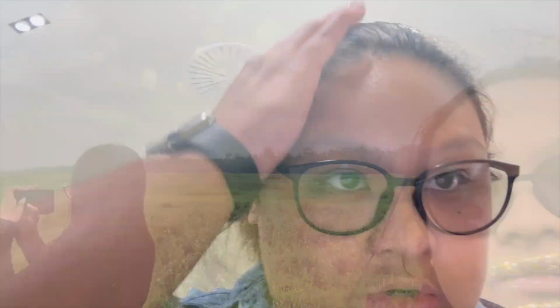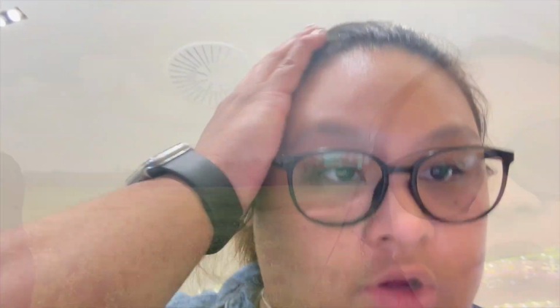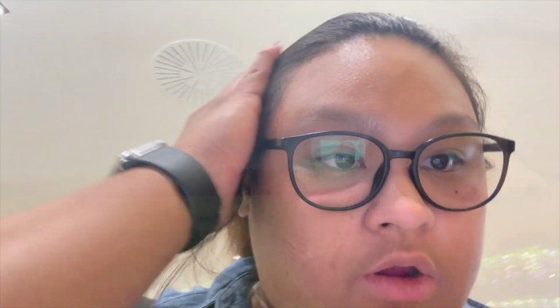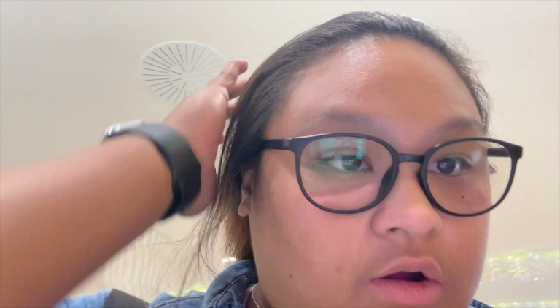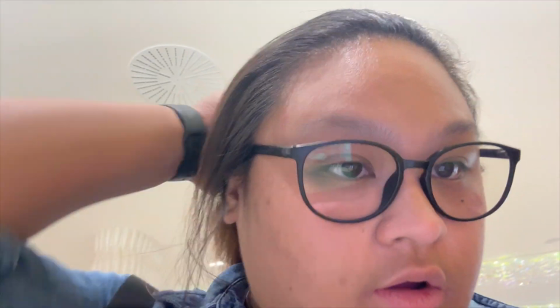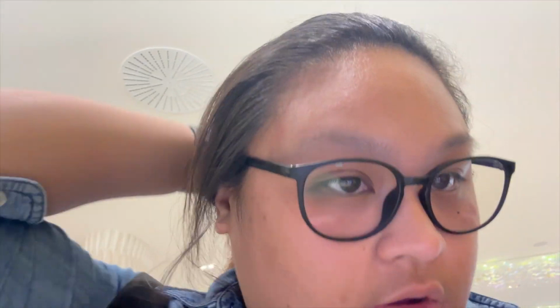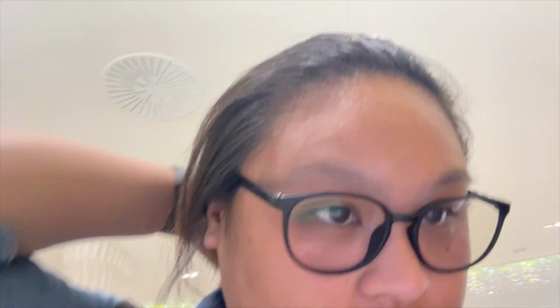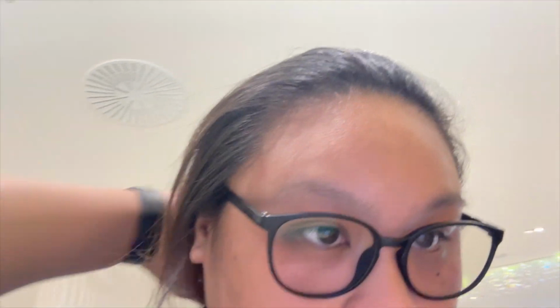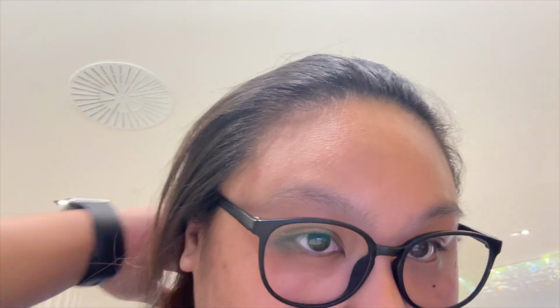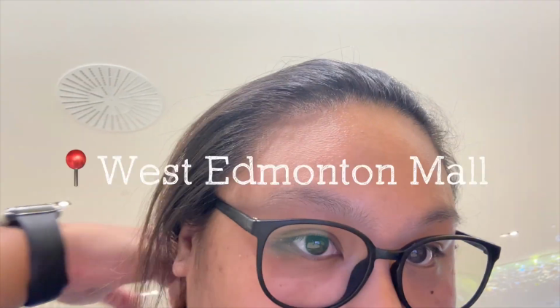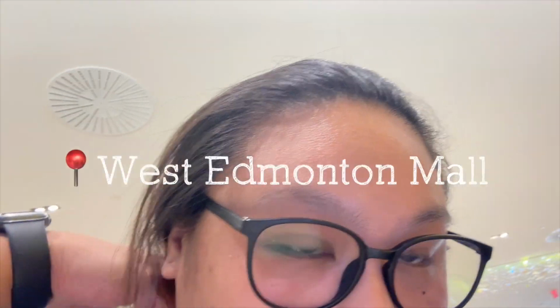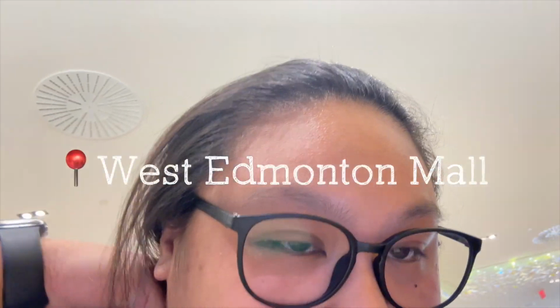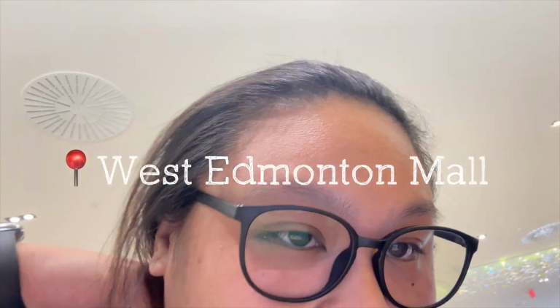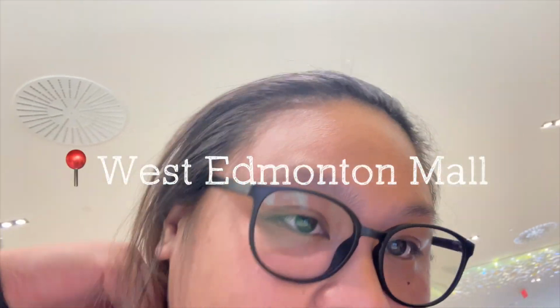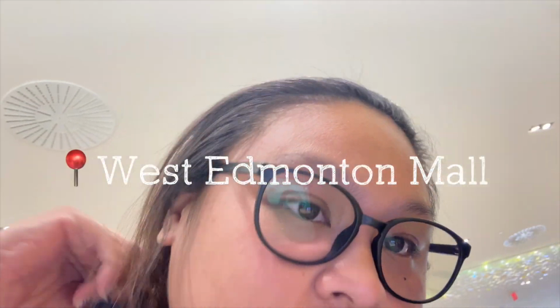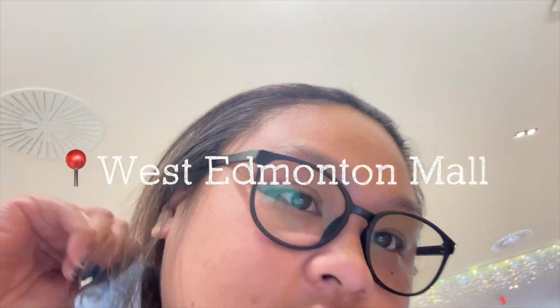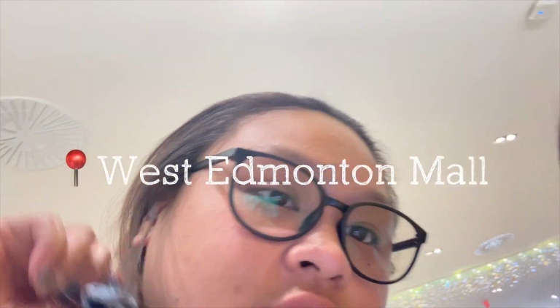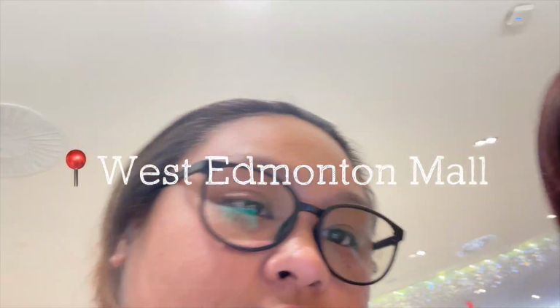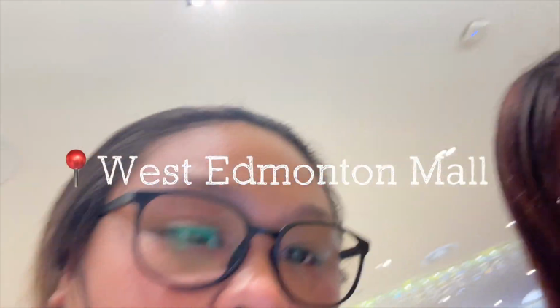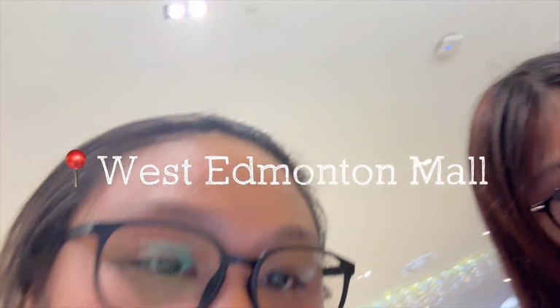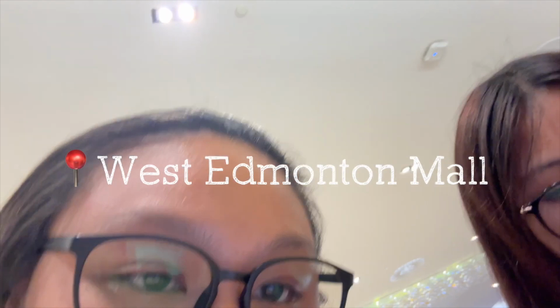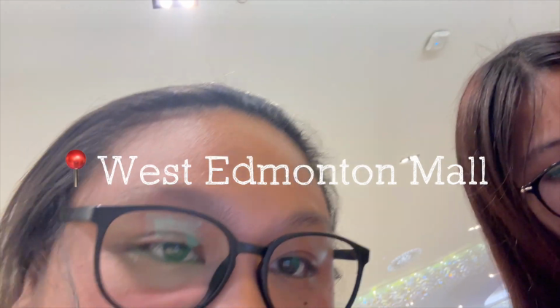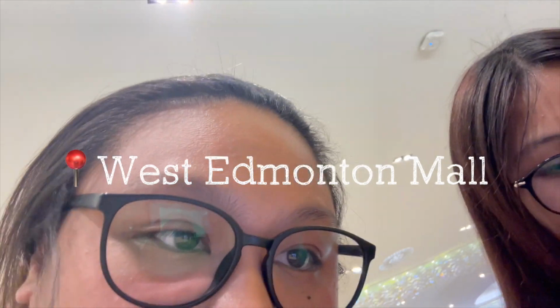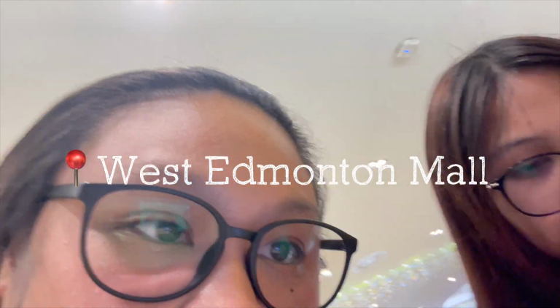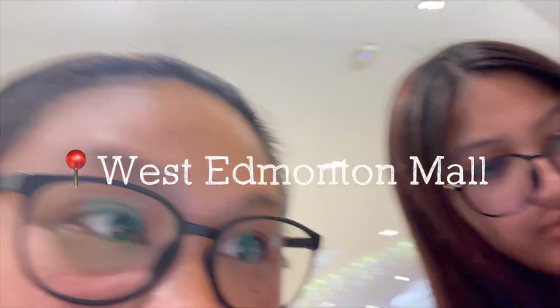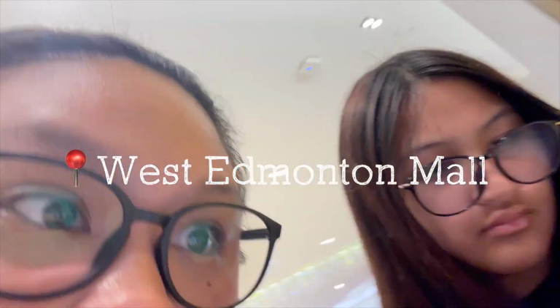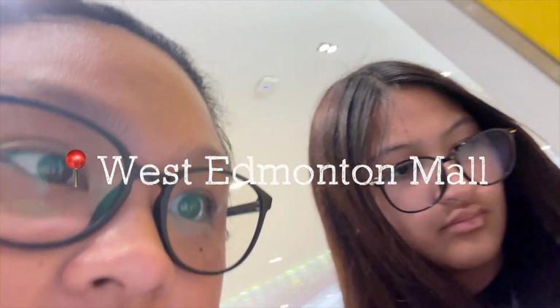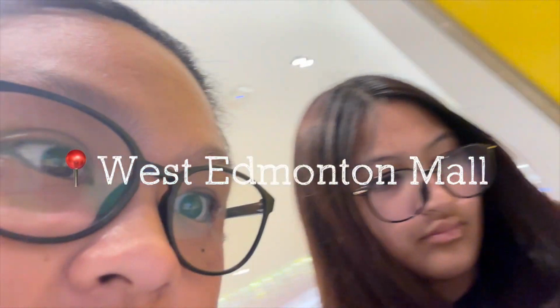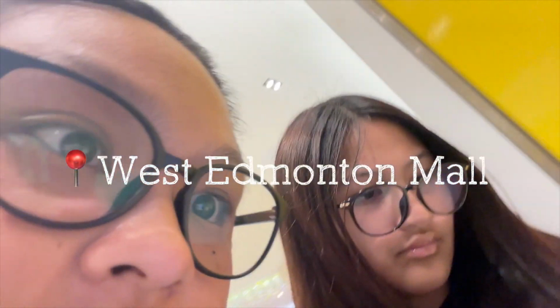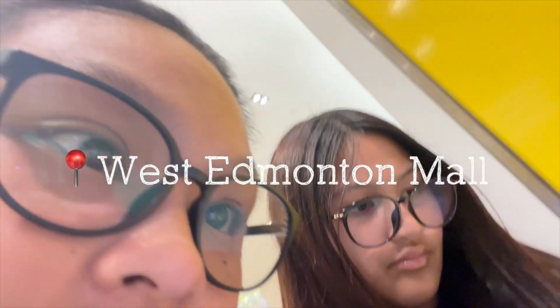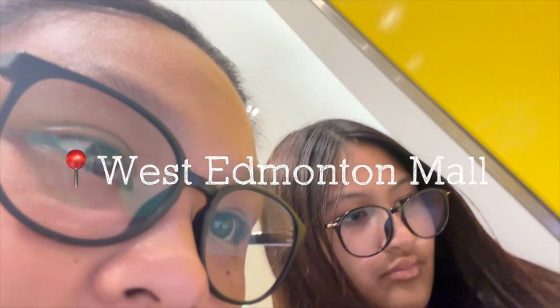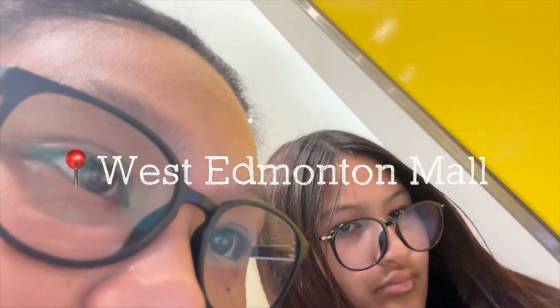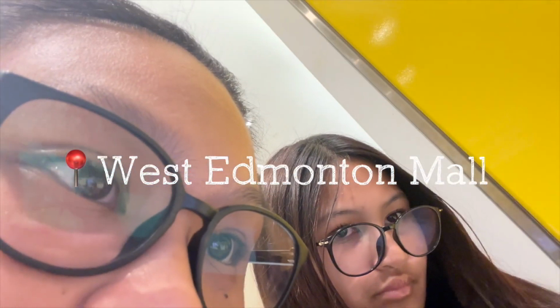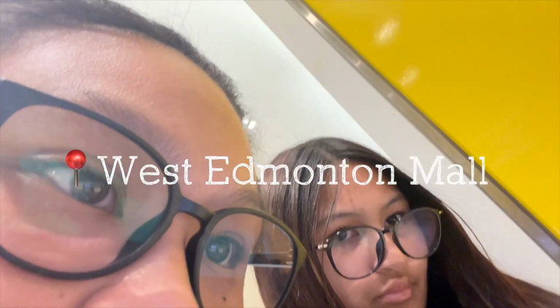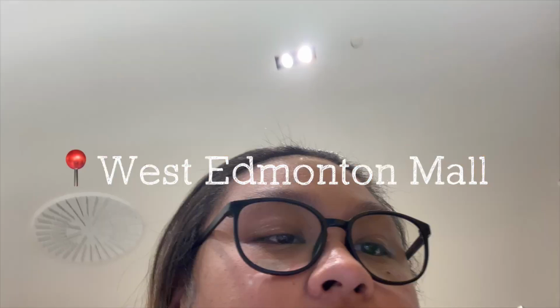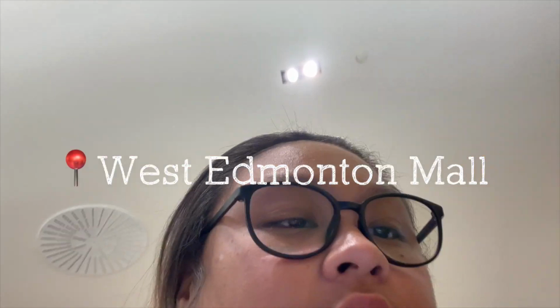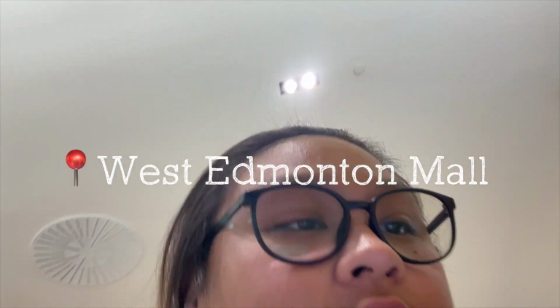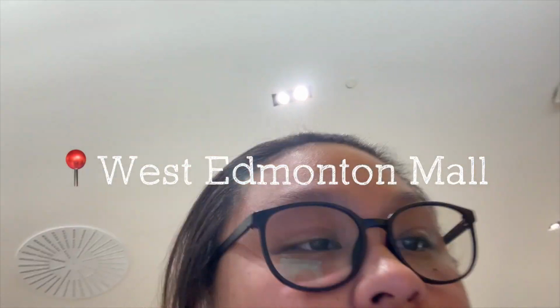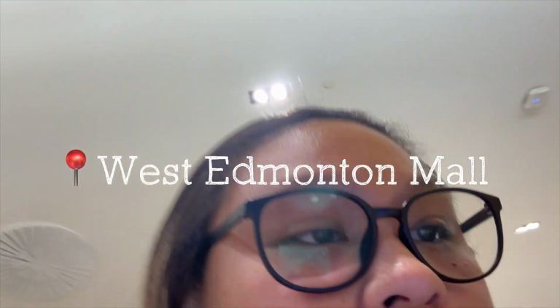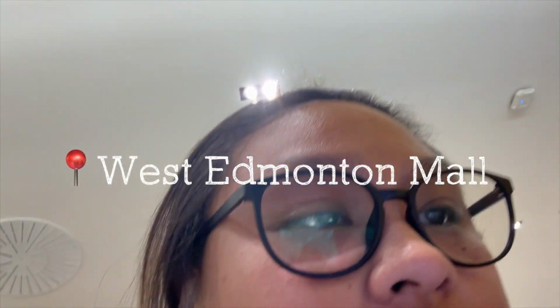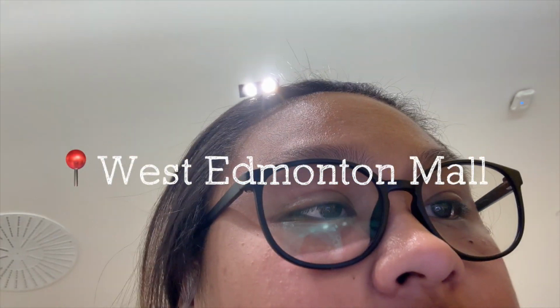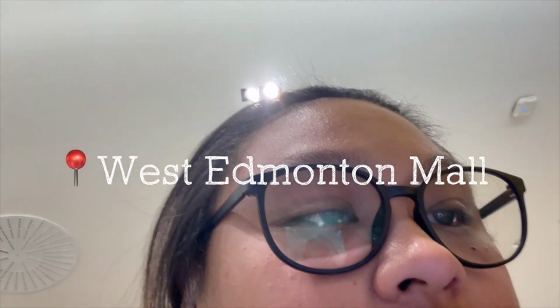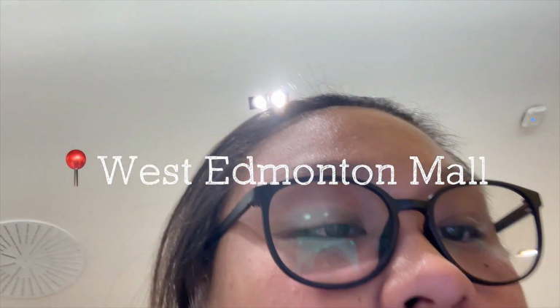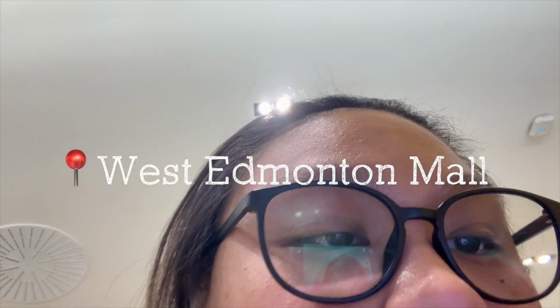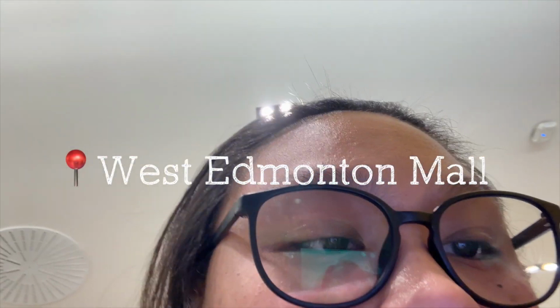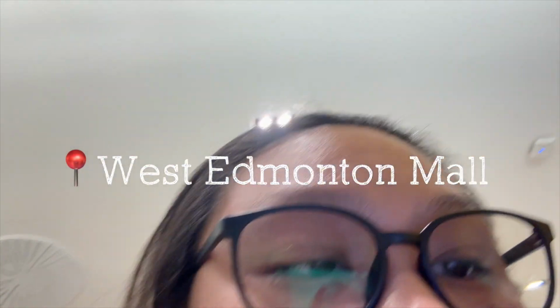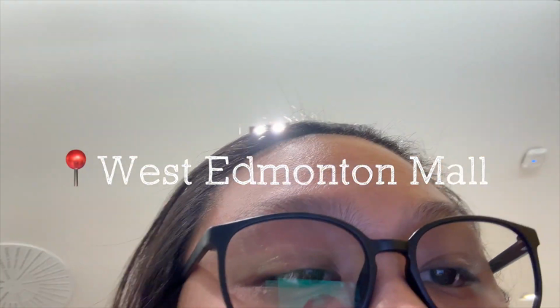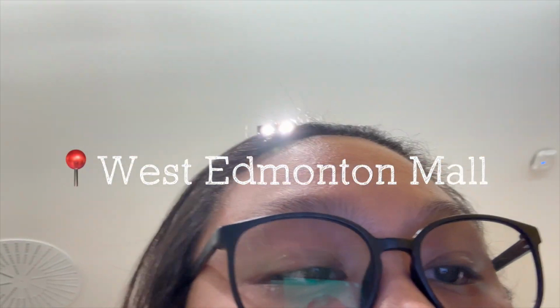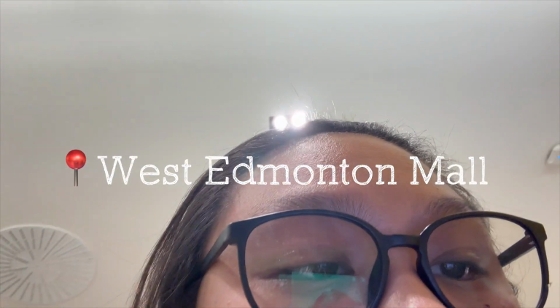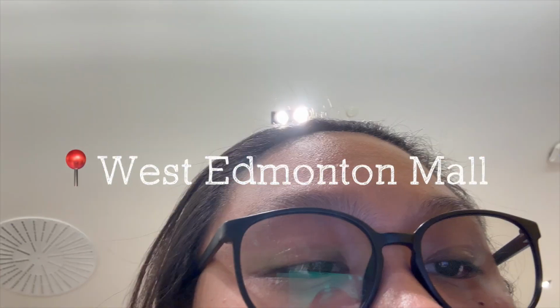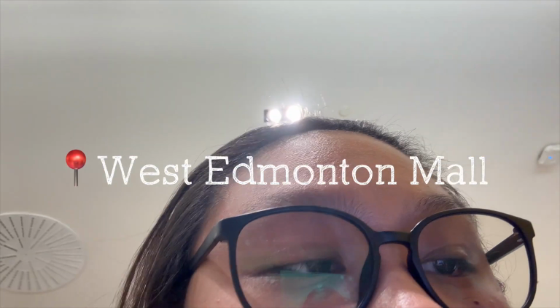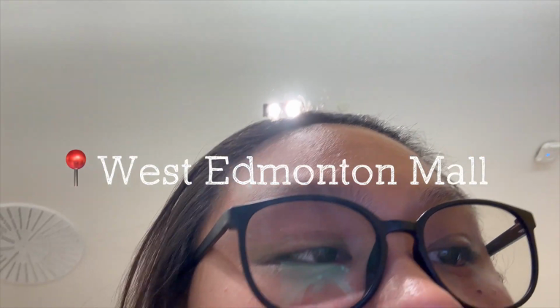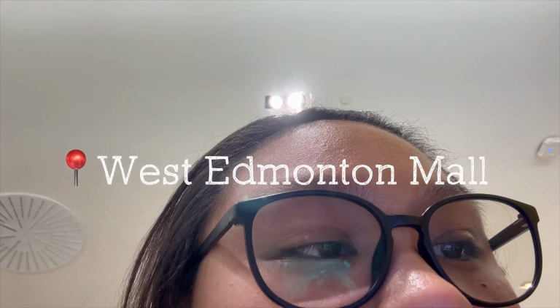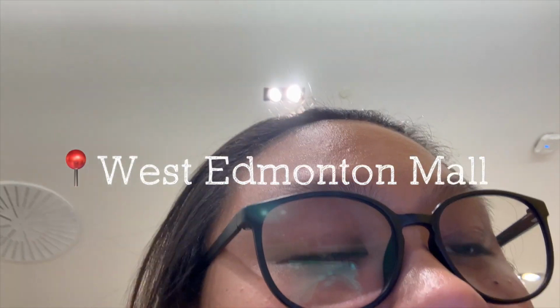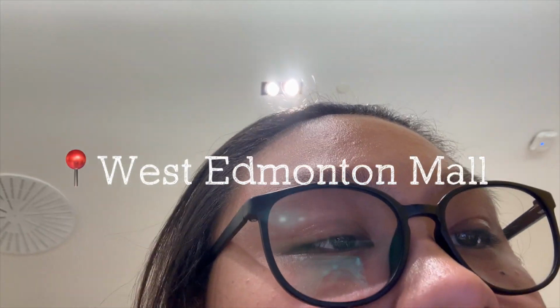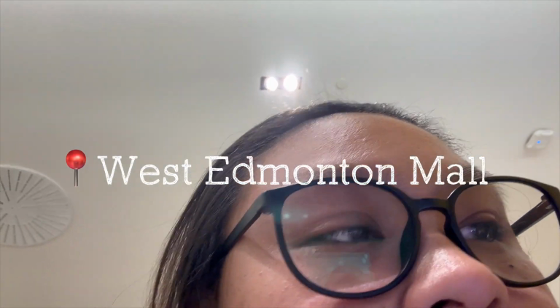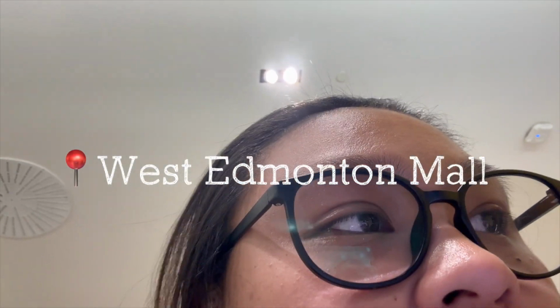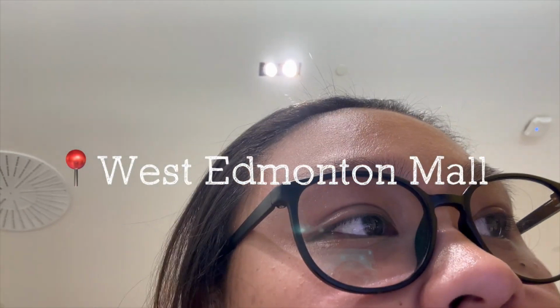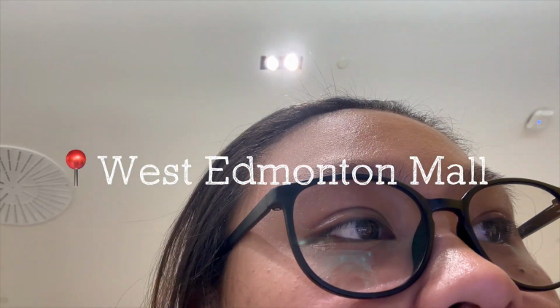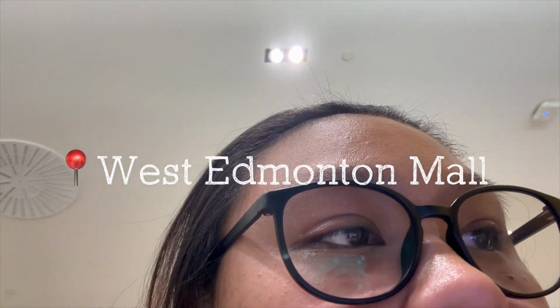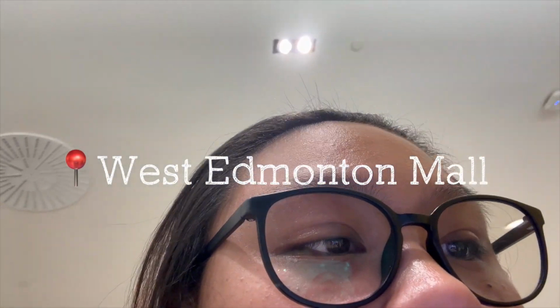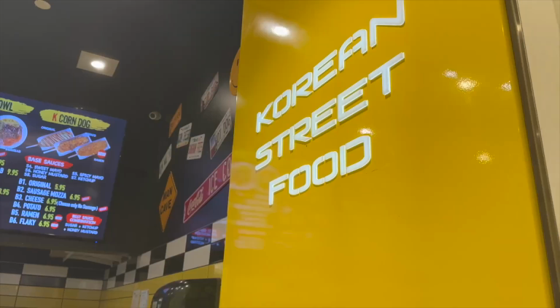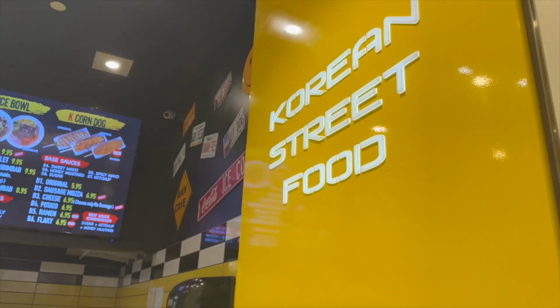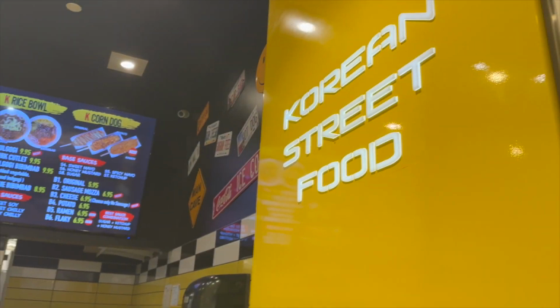We're here at the West Edmonton Mall taking our late lunch and getting our lunch here.